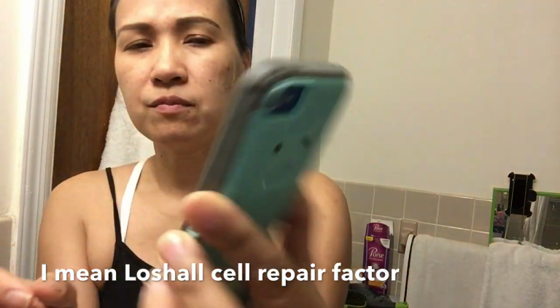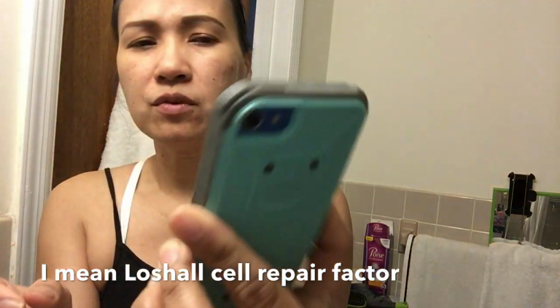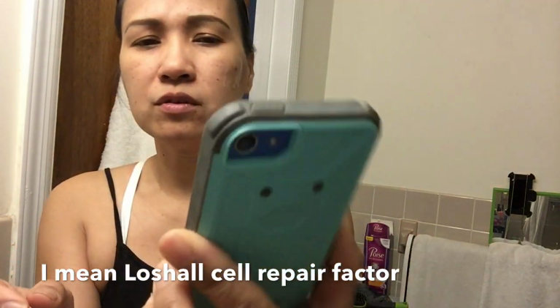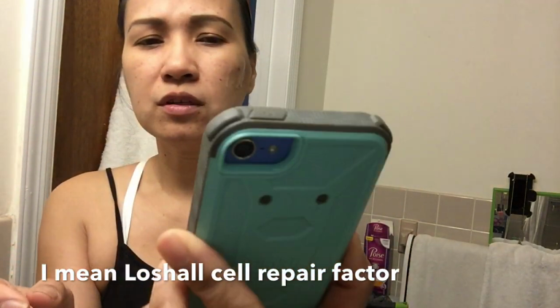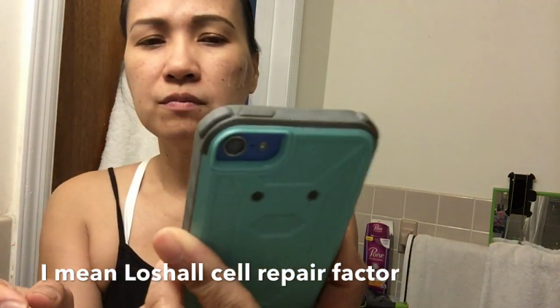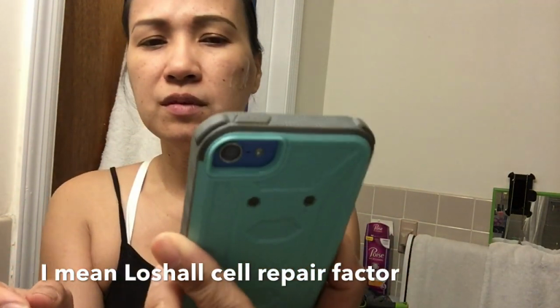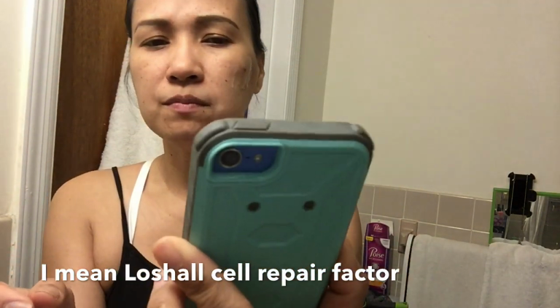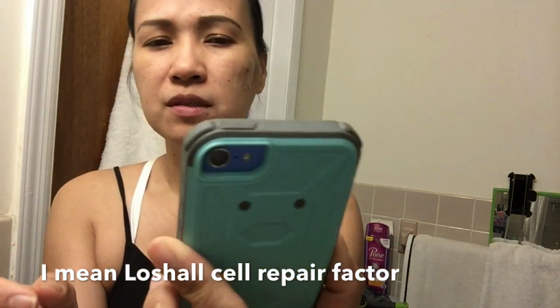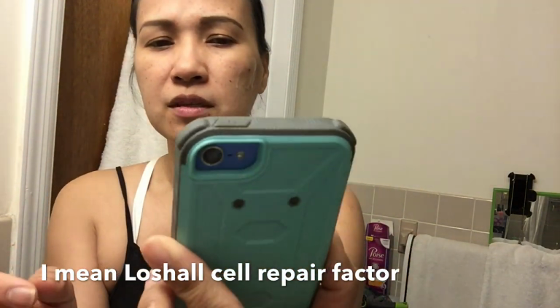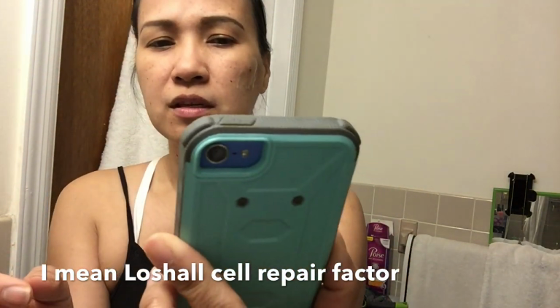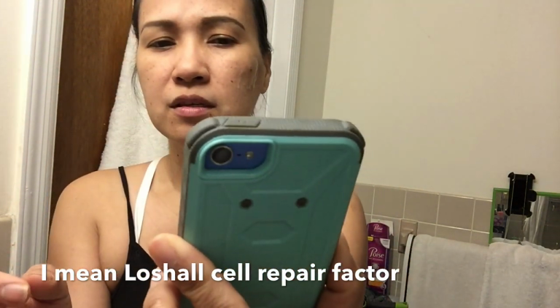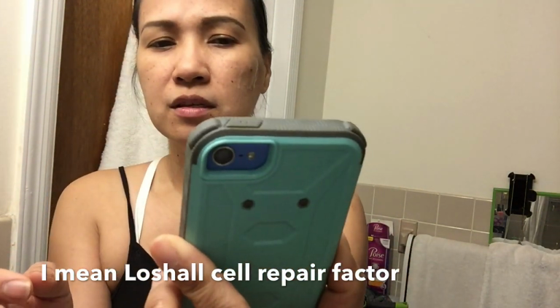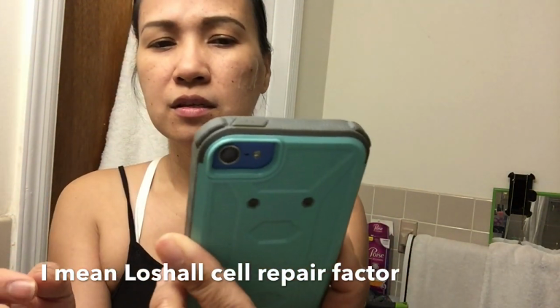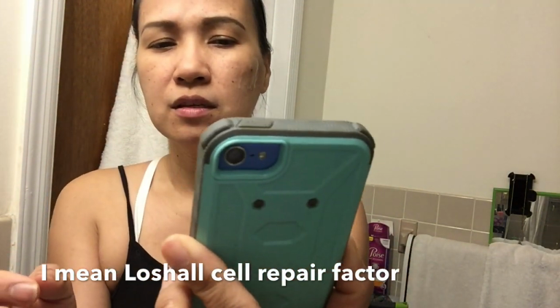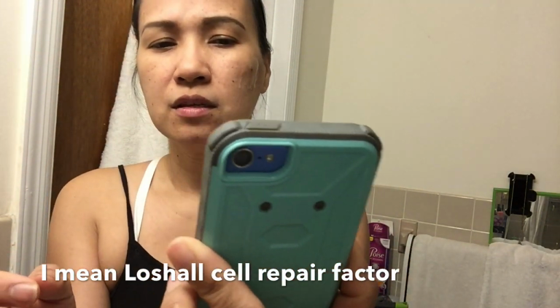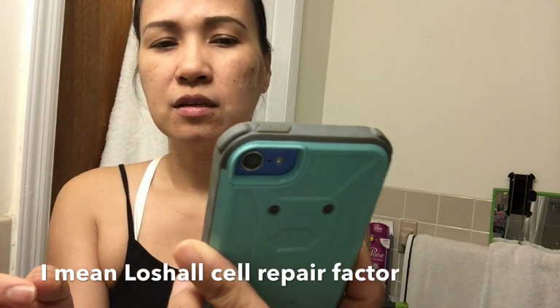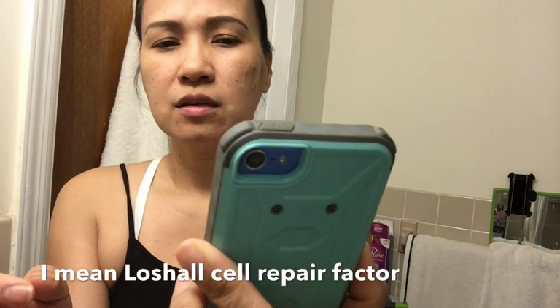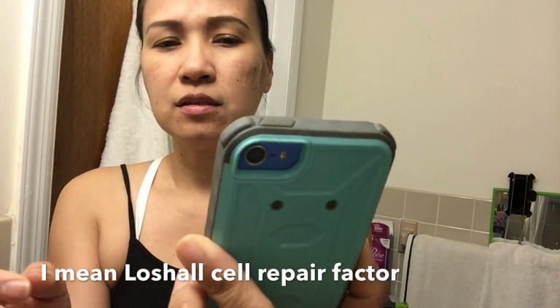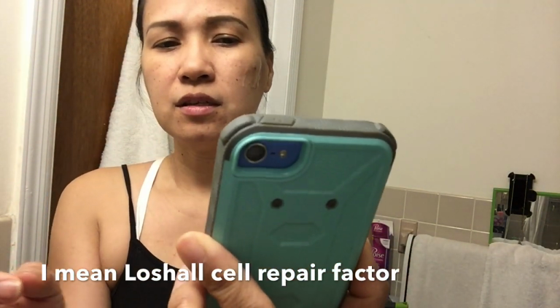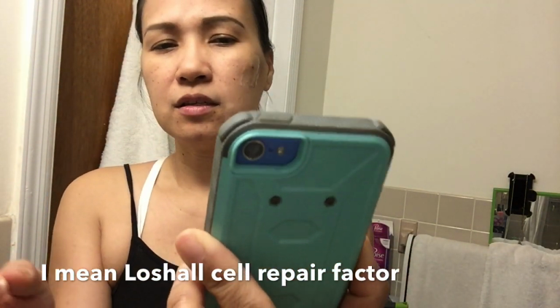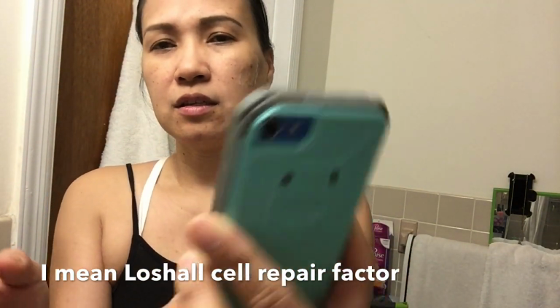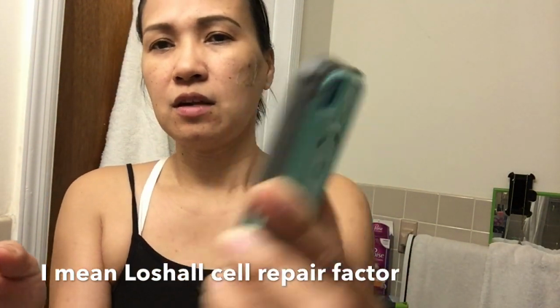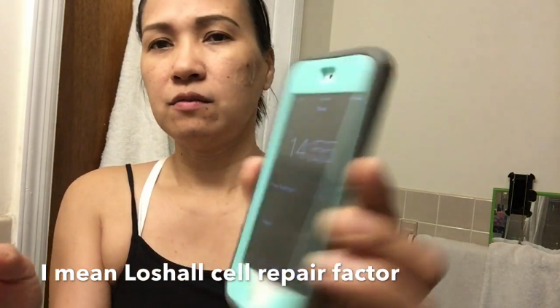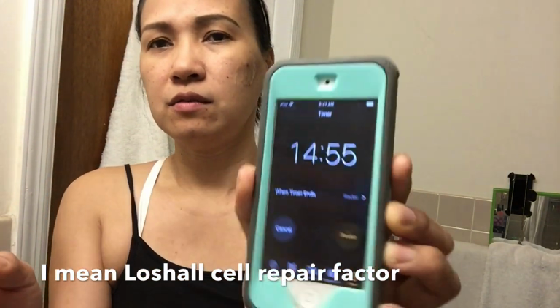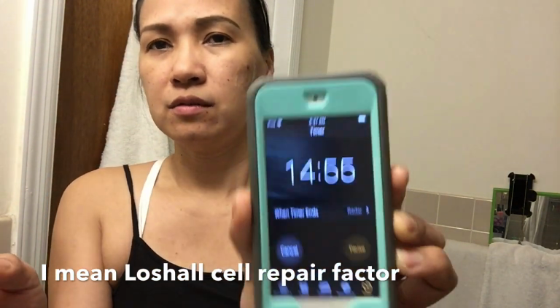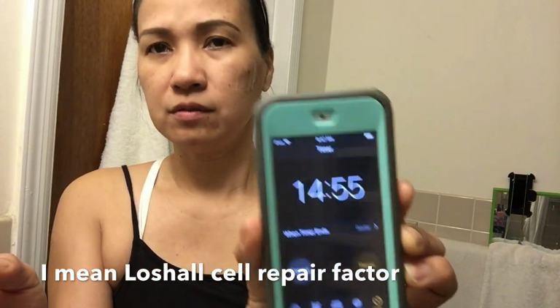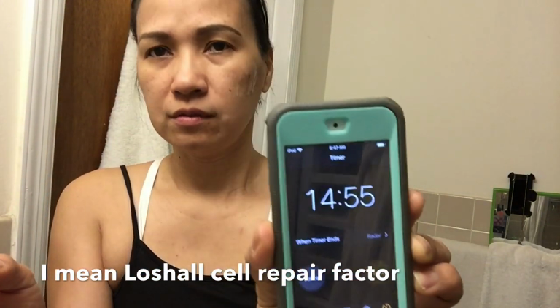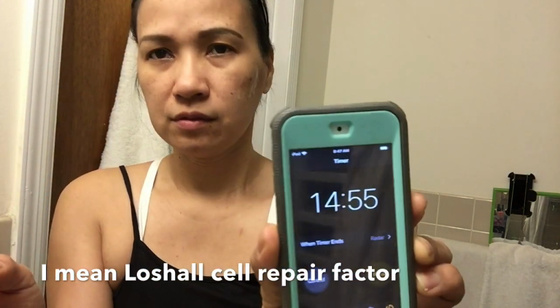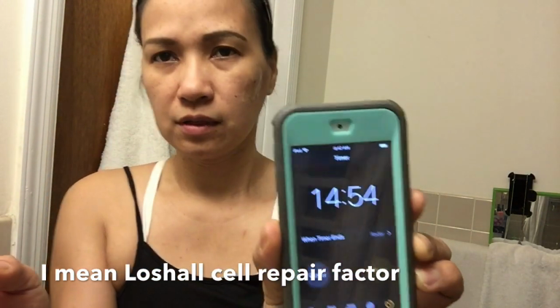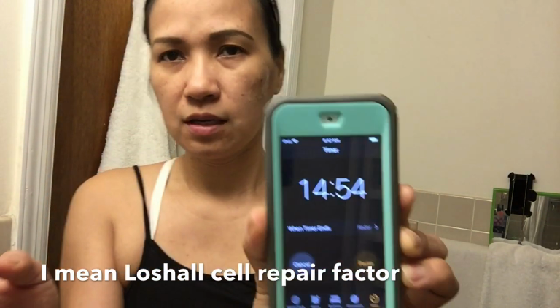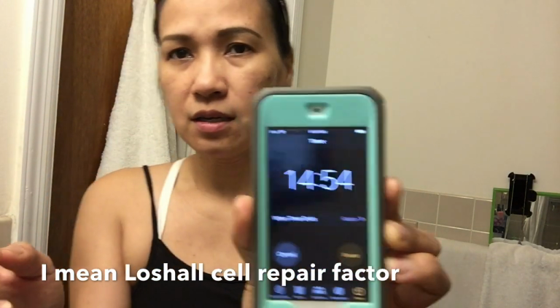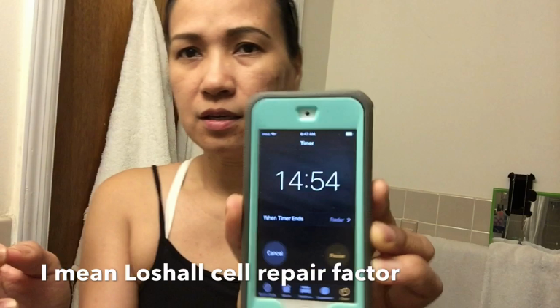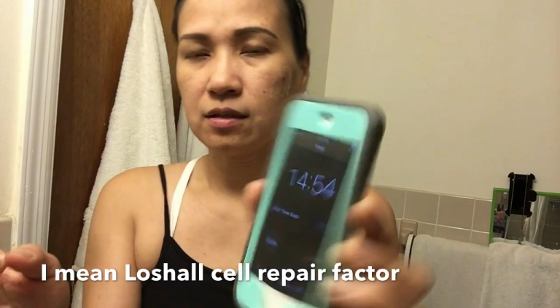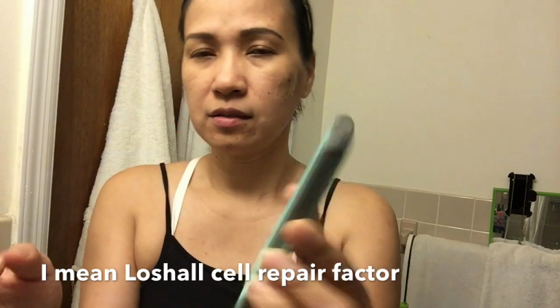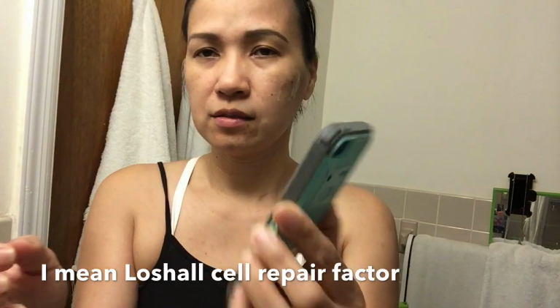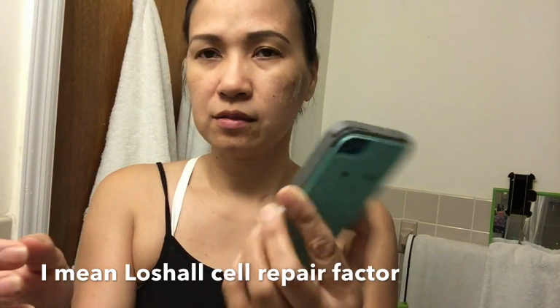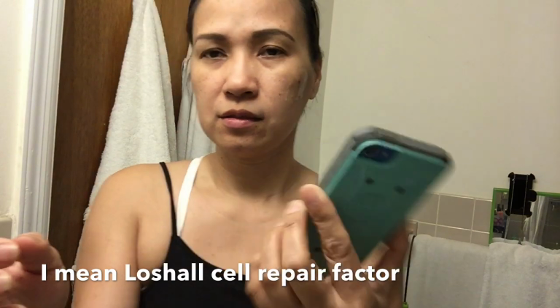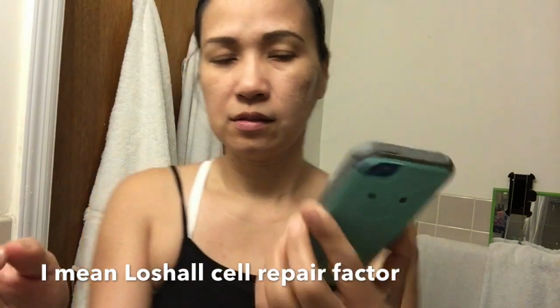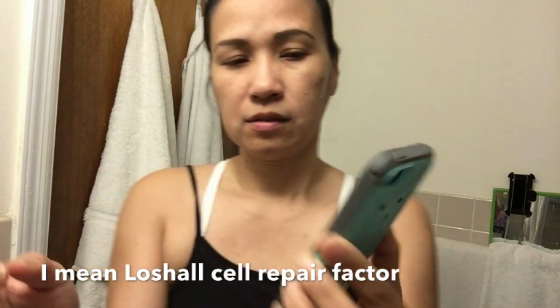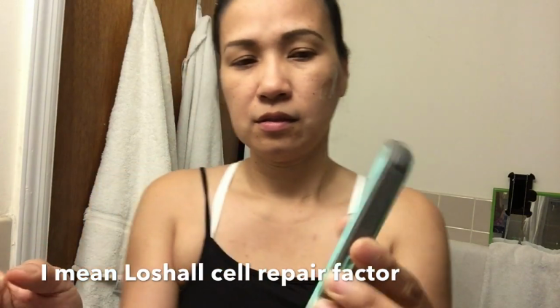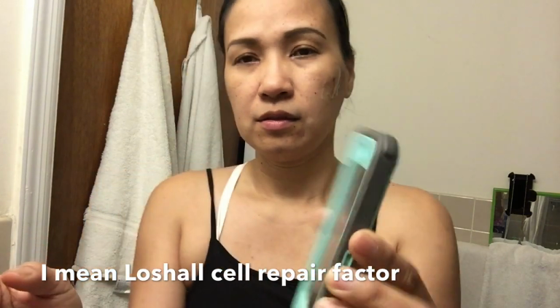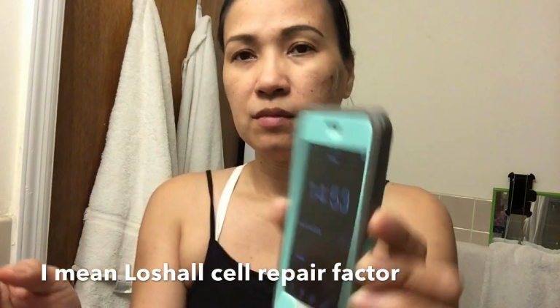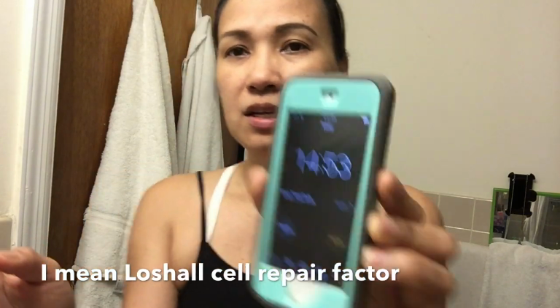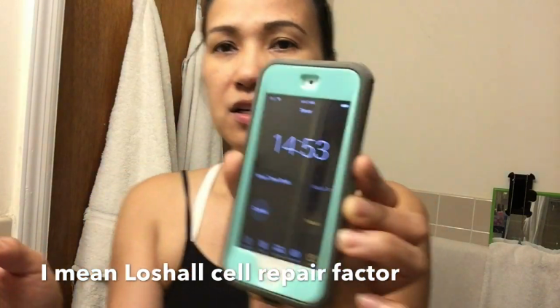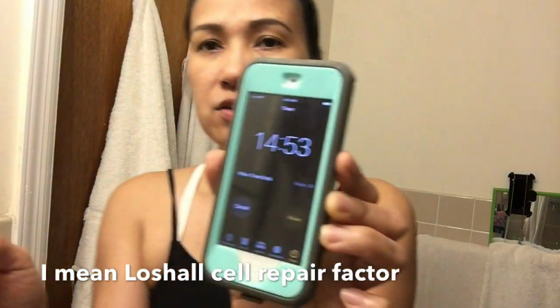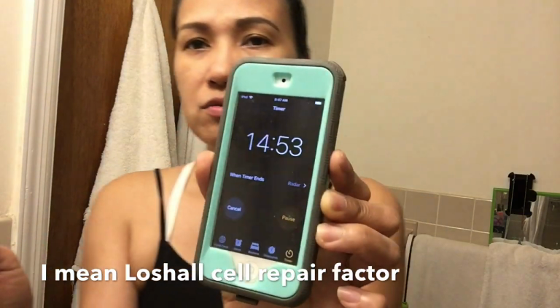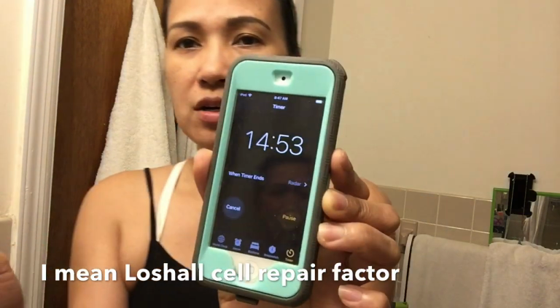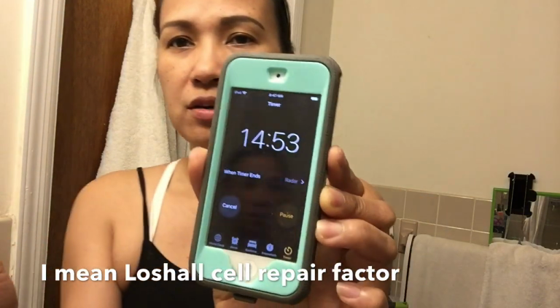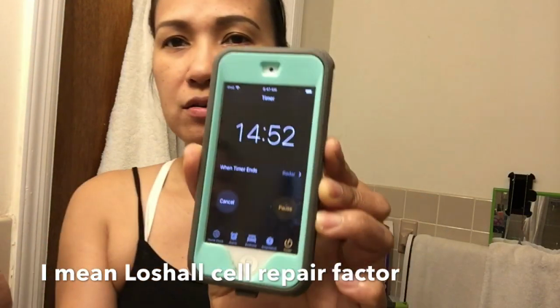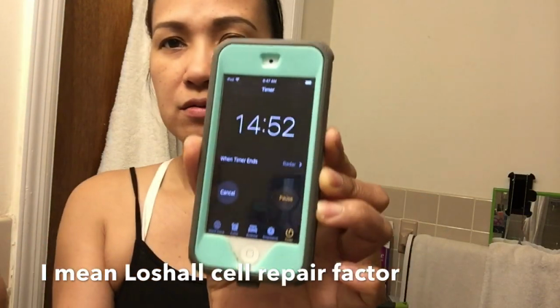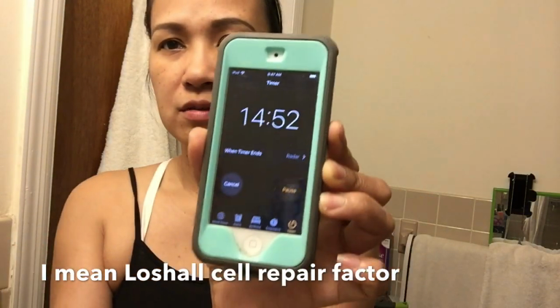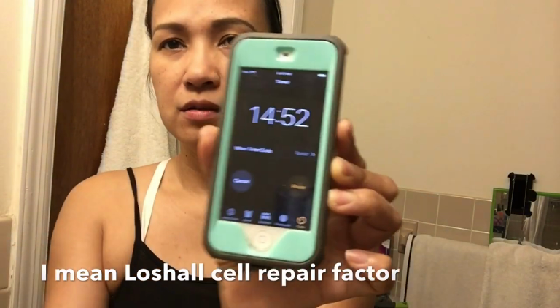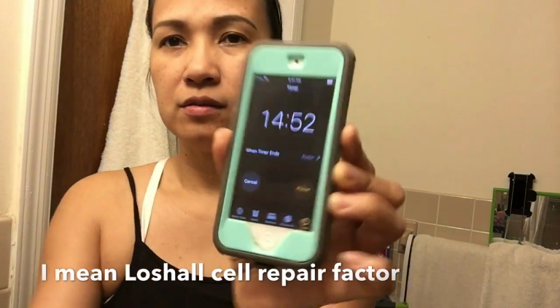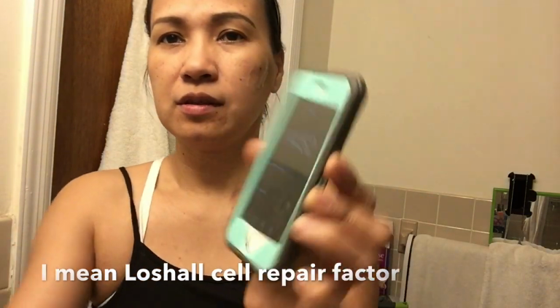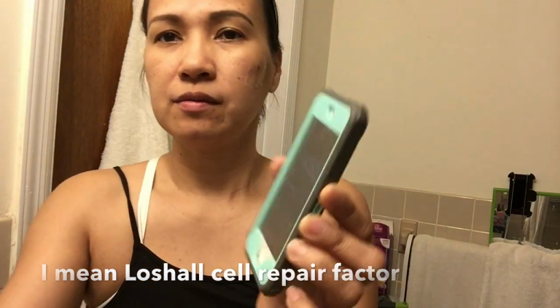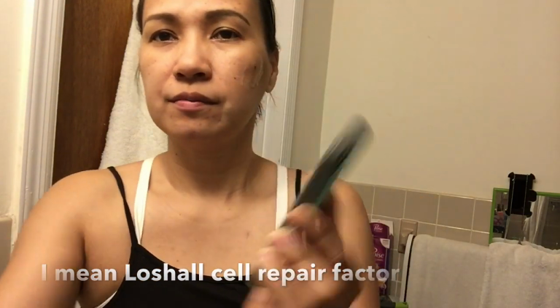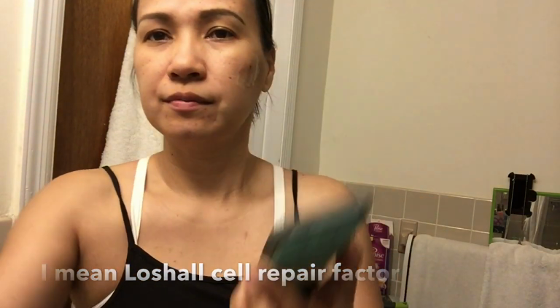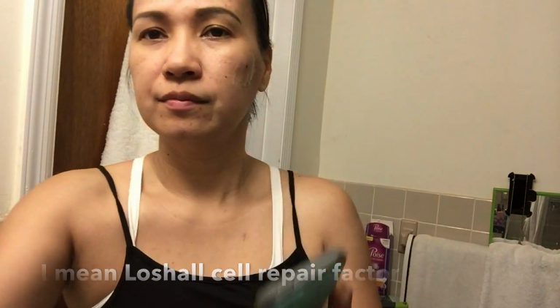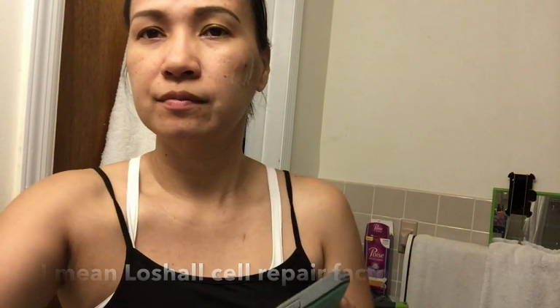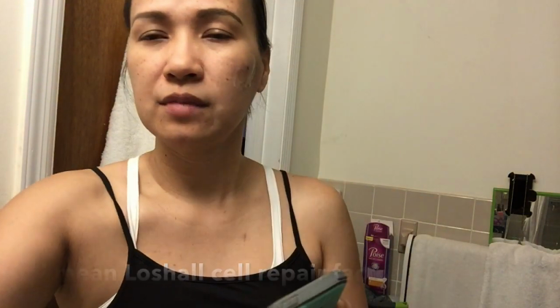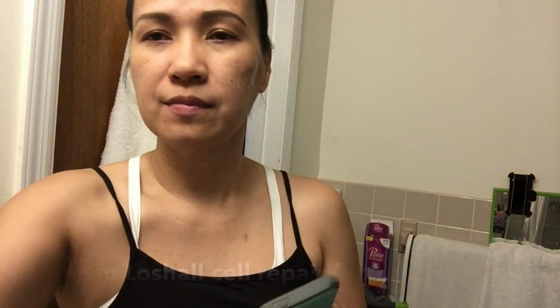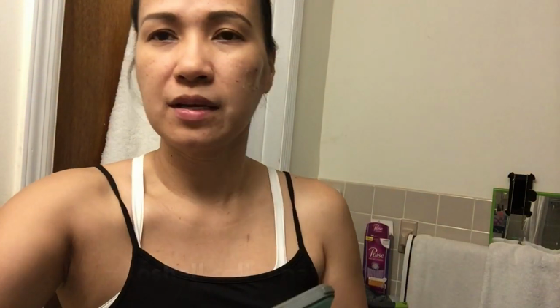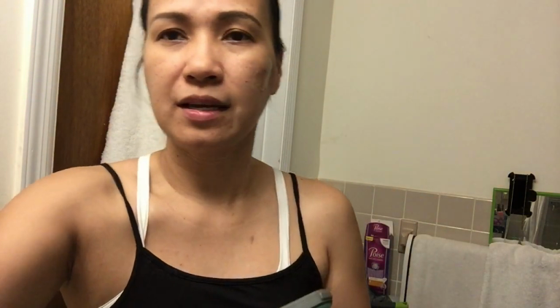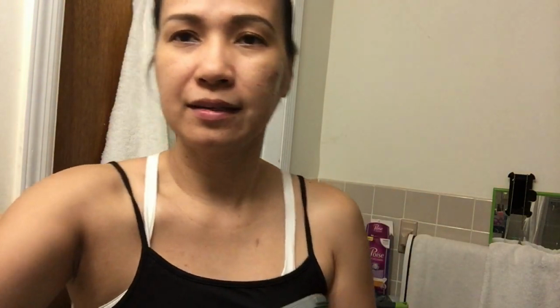I set the timer for 15 minutes. It's 14:56 now. I'll come back to you guys later.